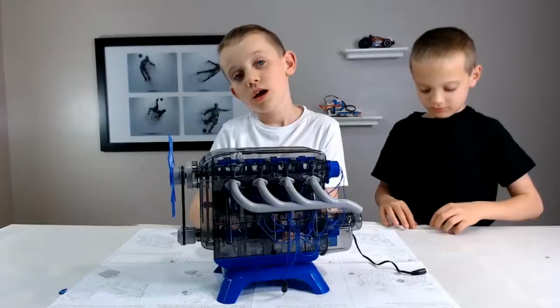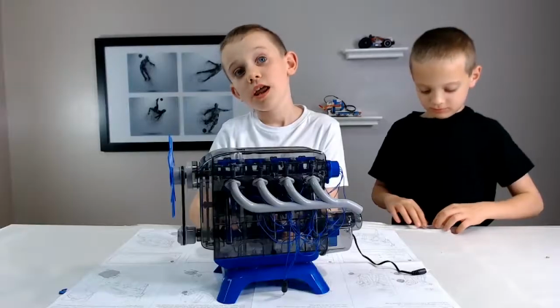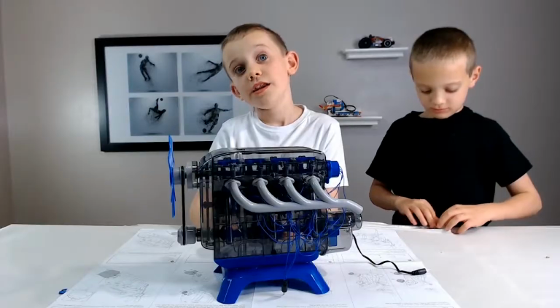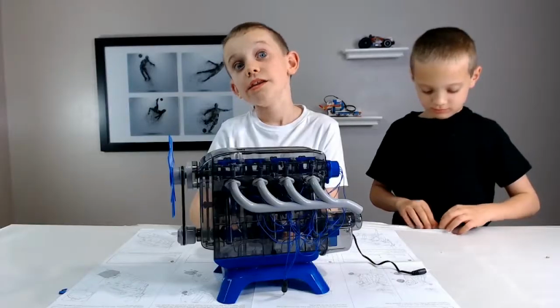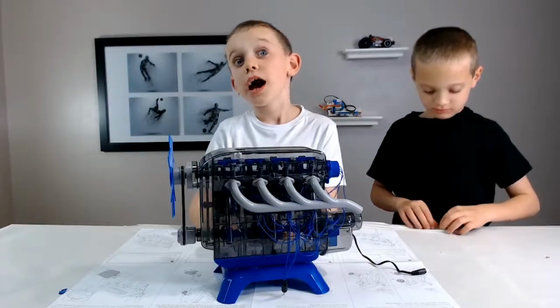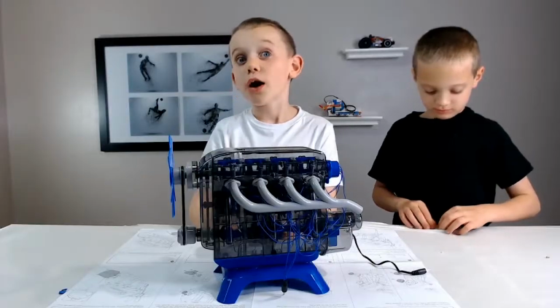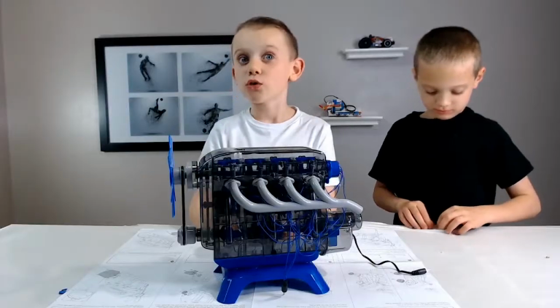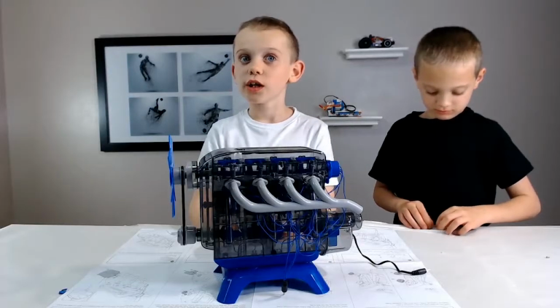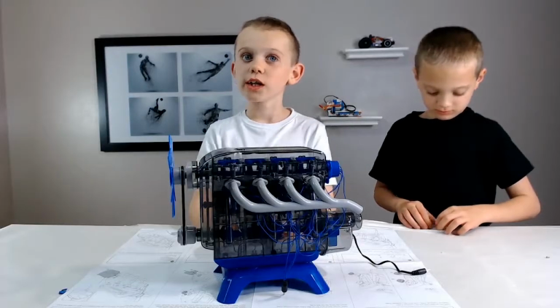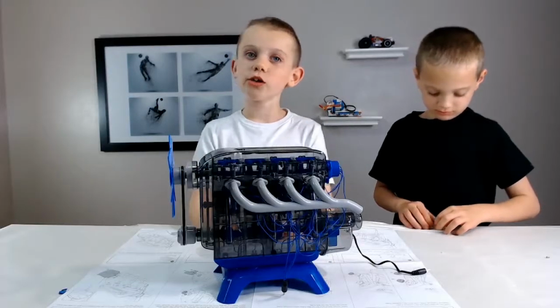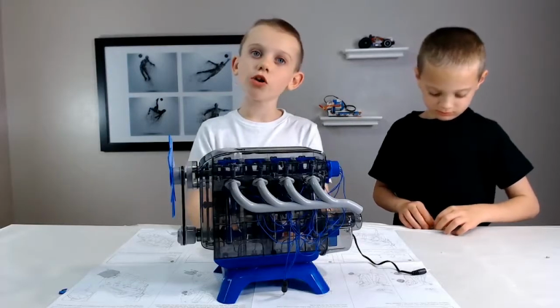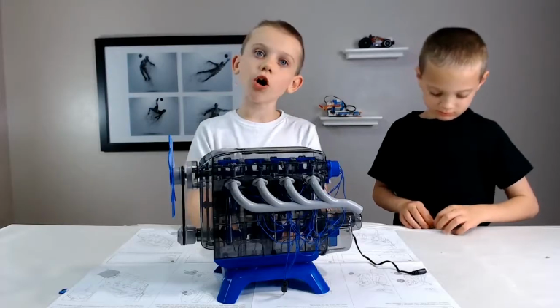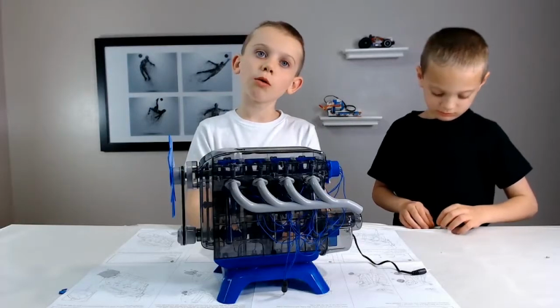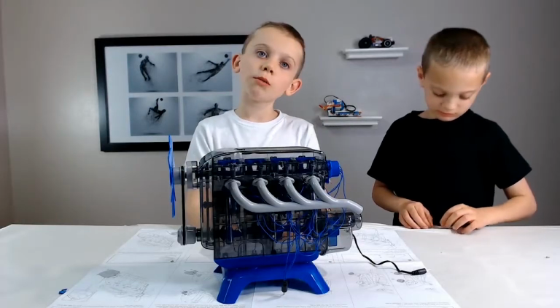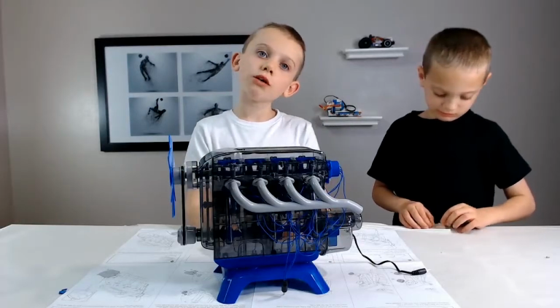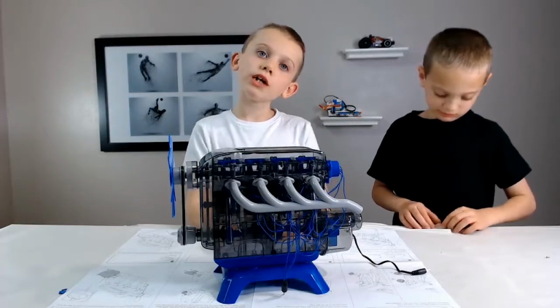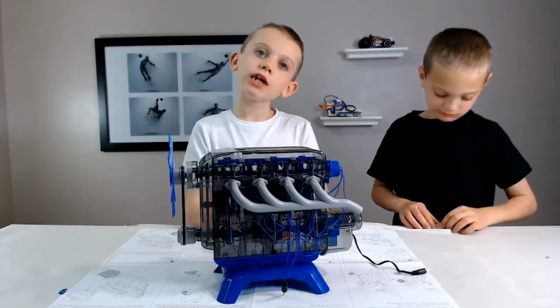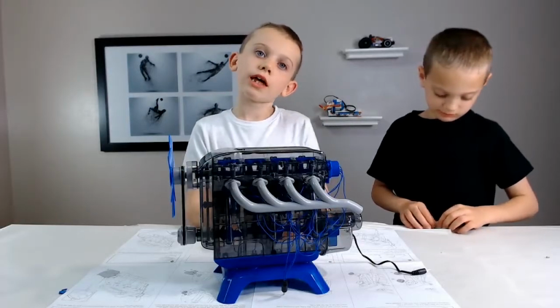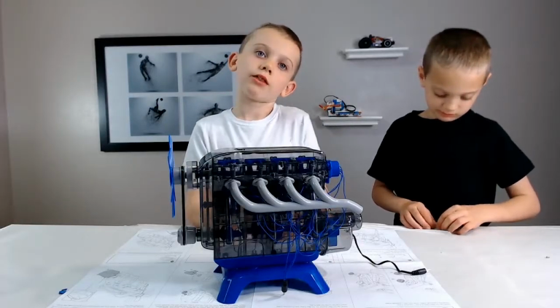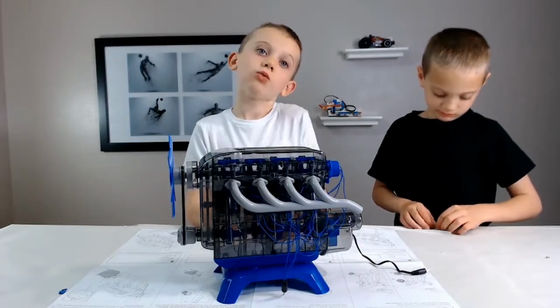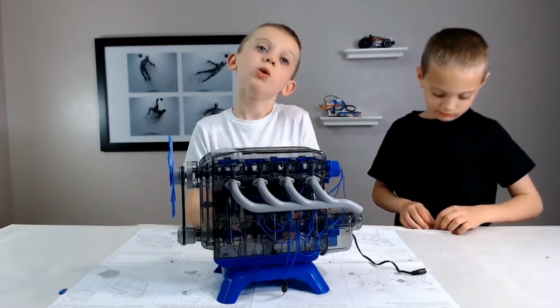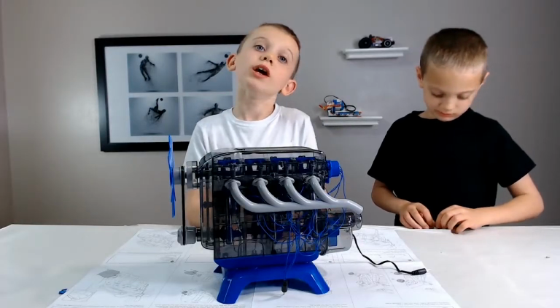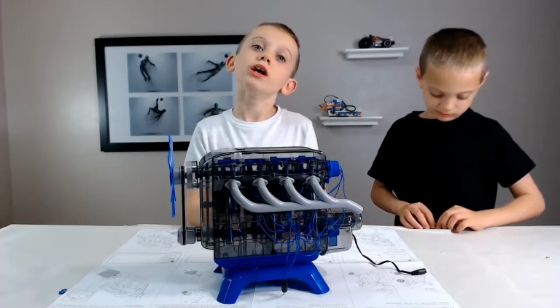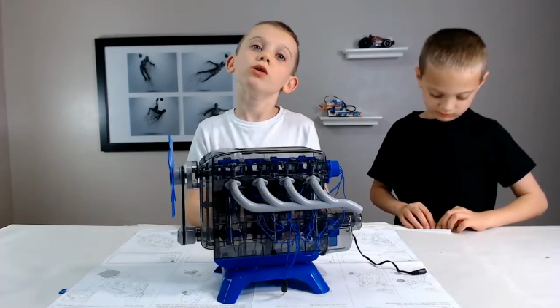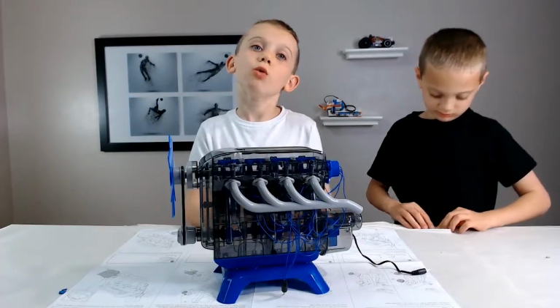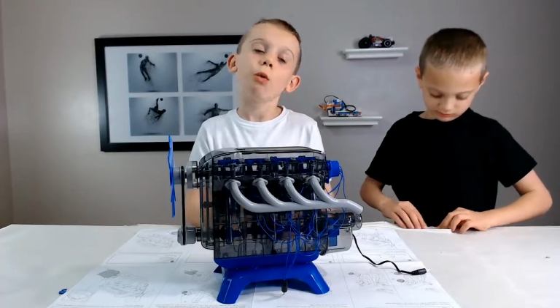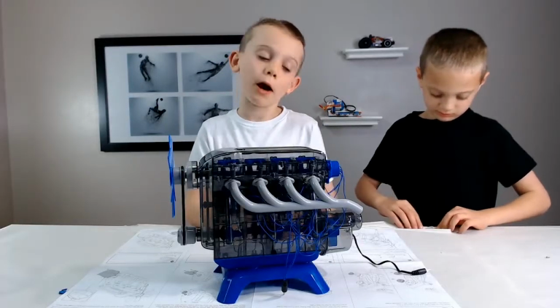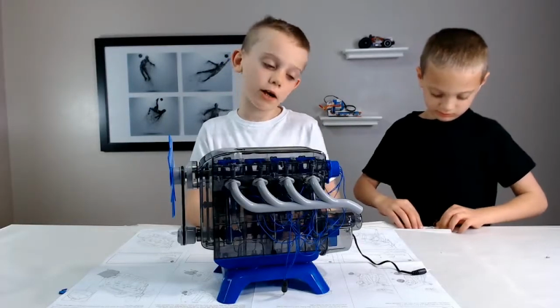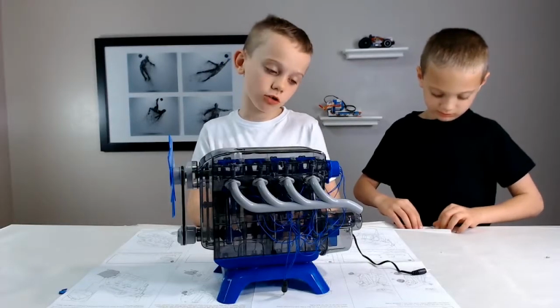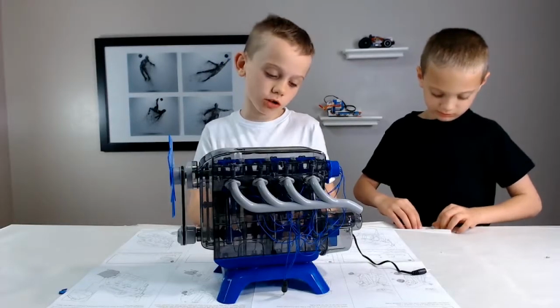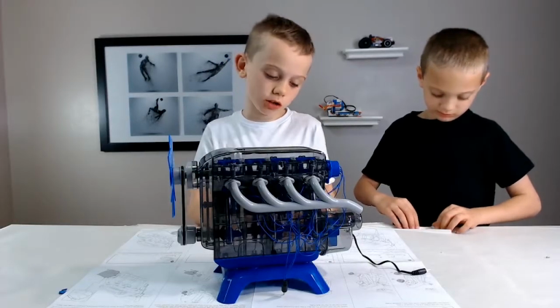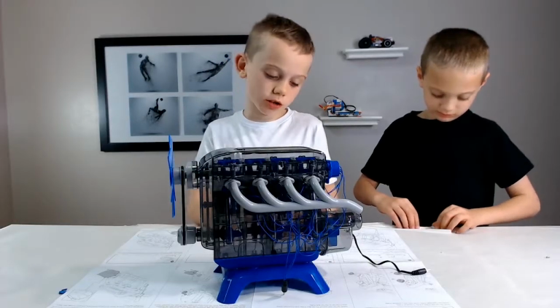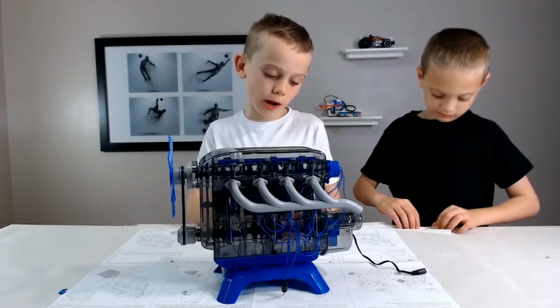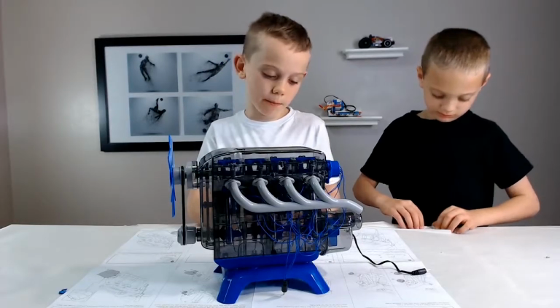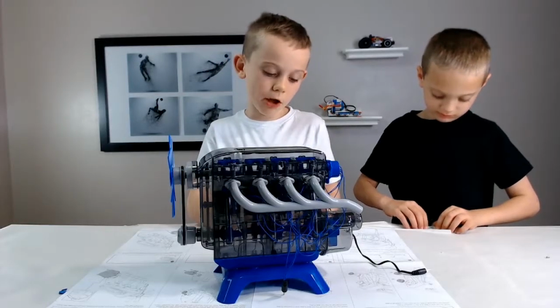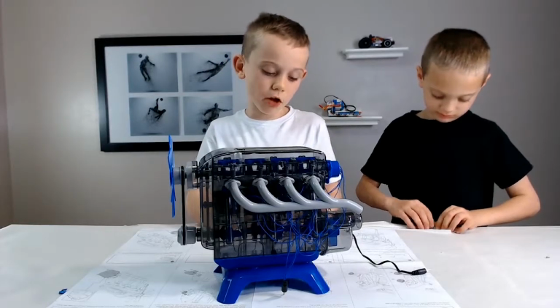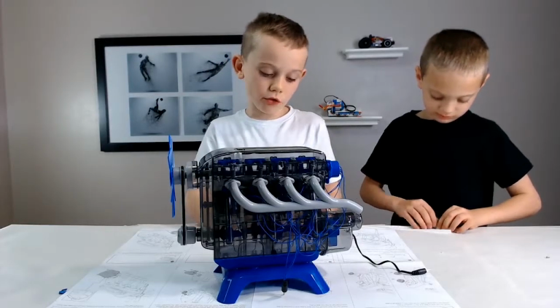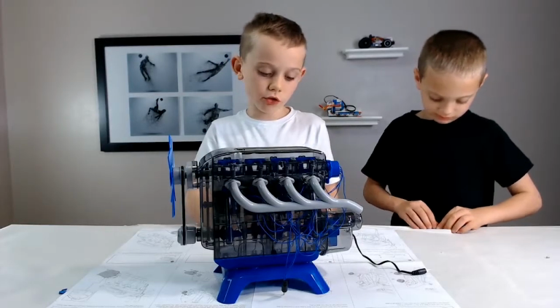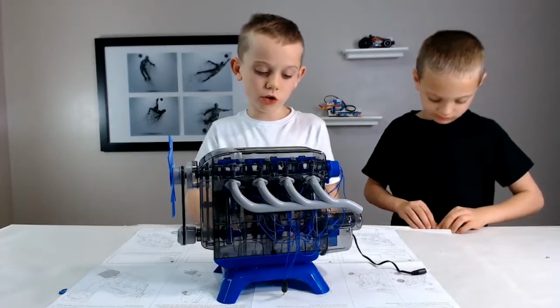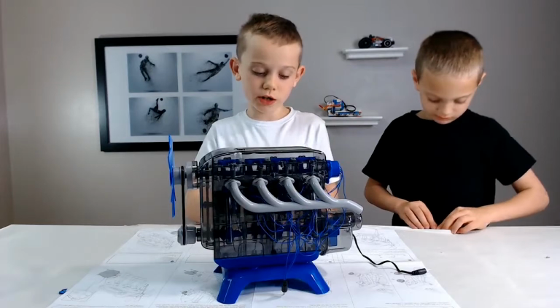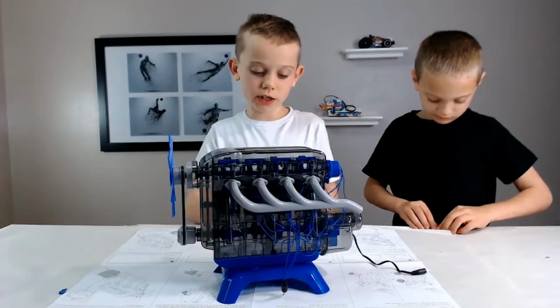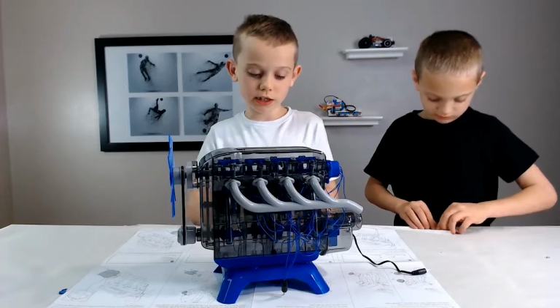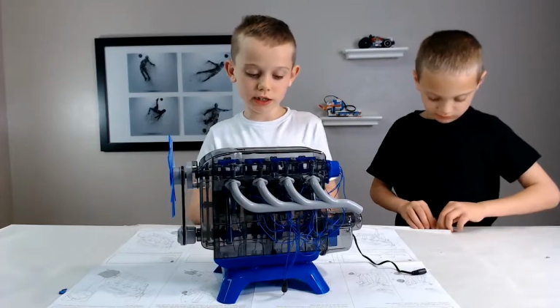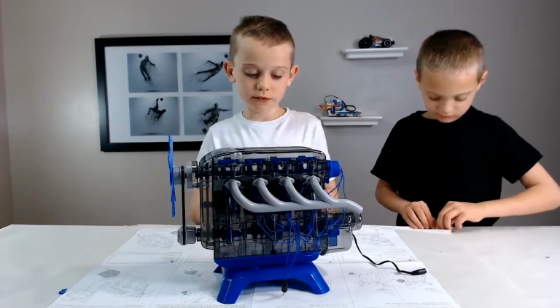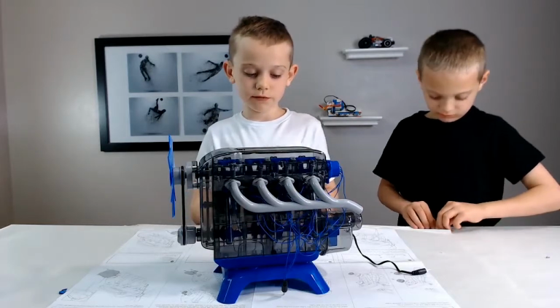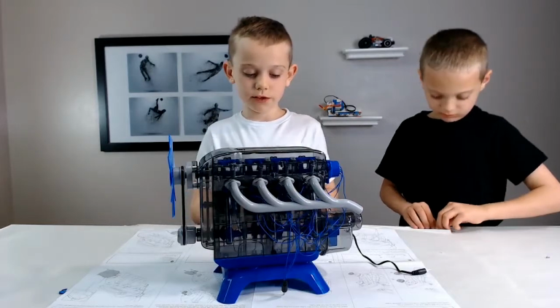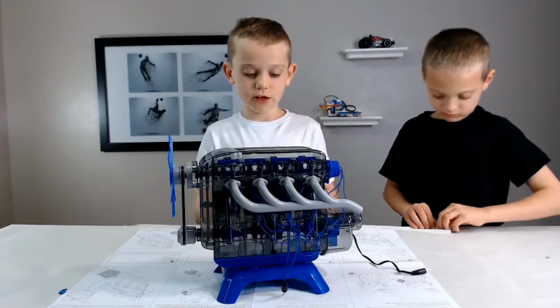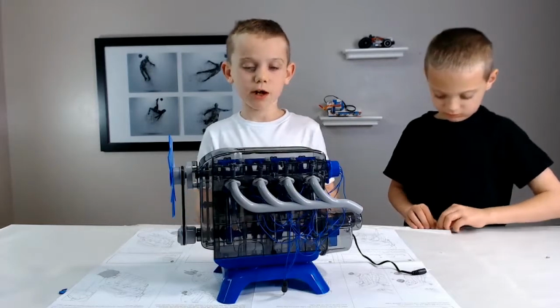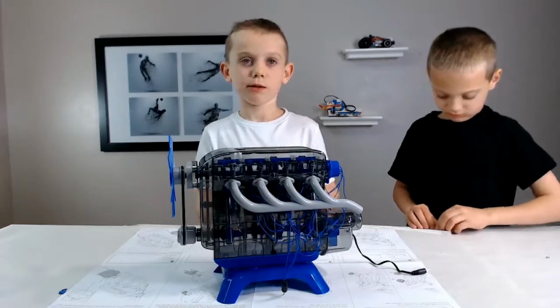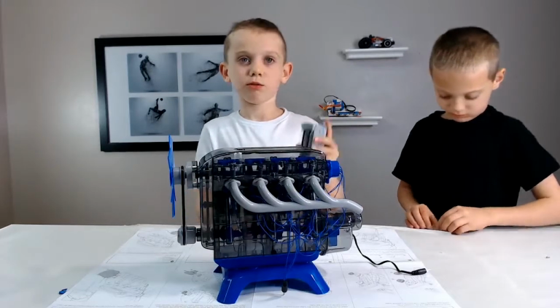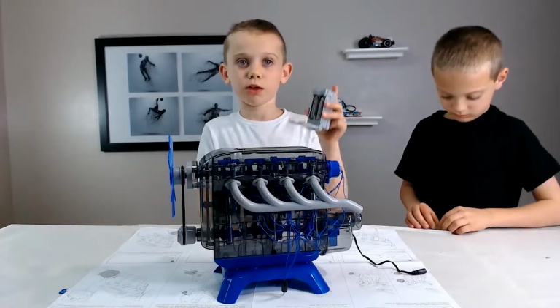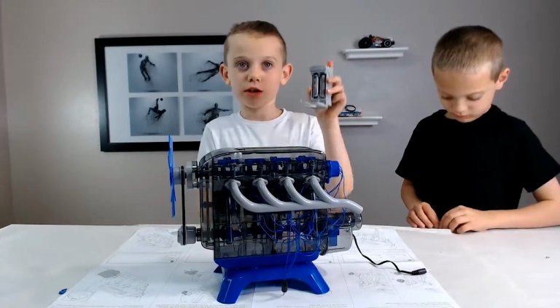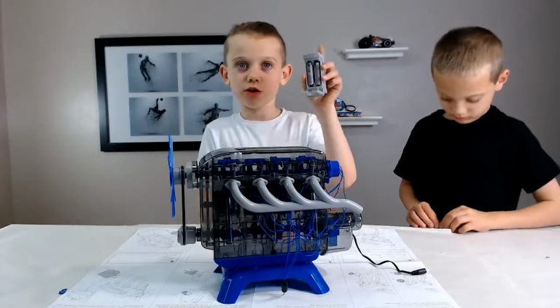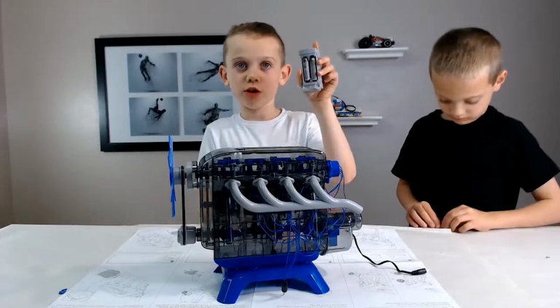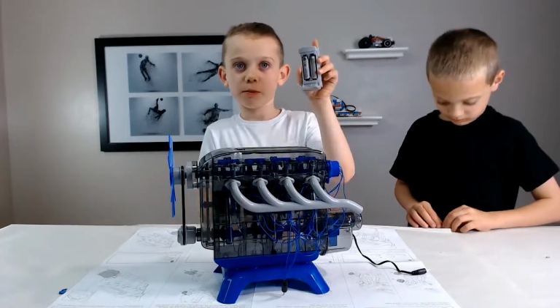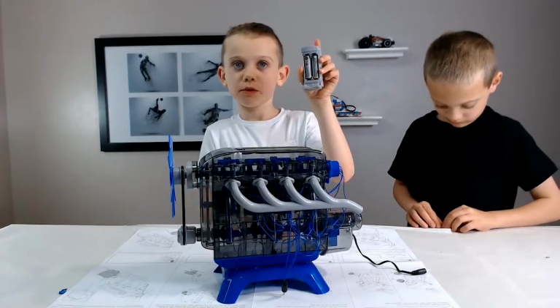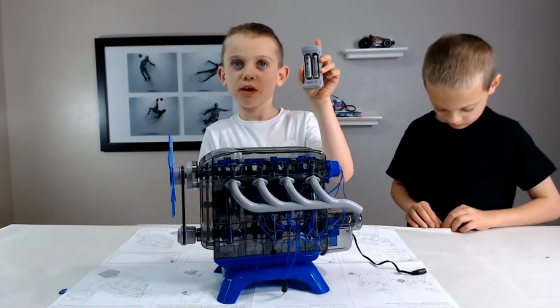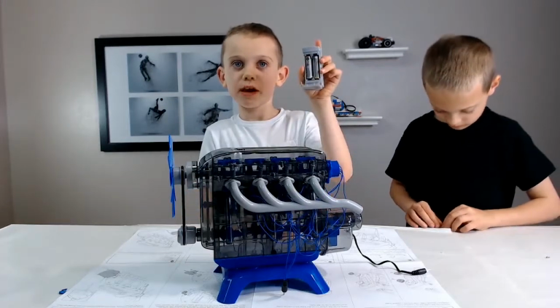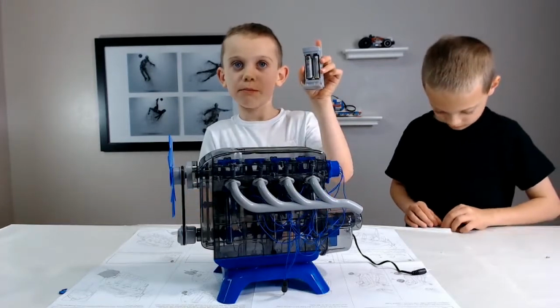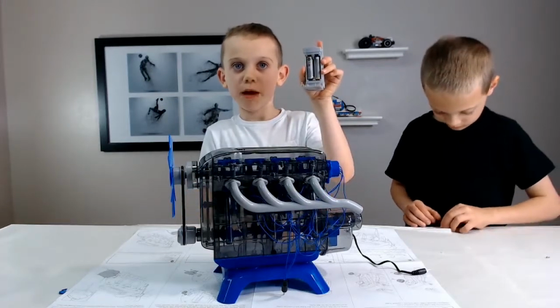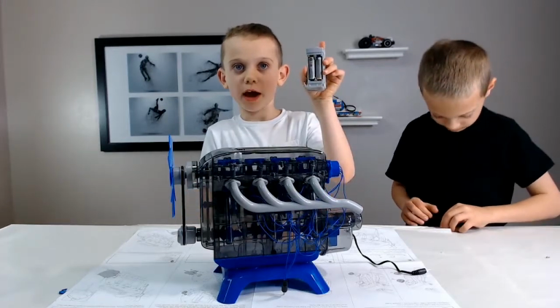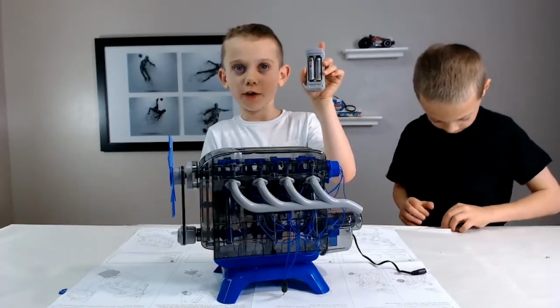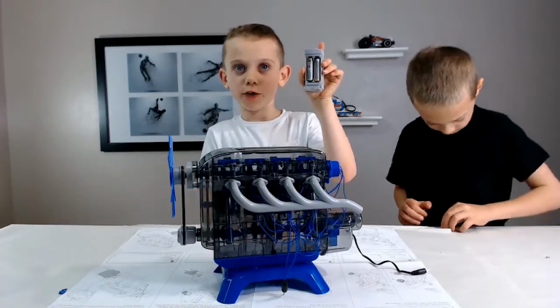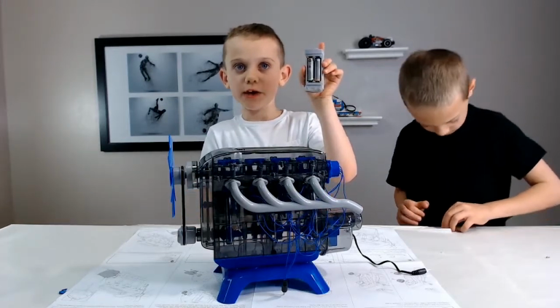Now that it's all put together, we're going to wire it up. Look, it even comes with AAA batteries.